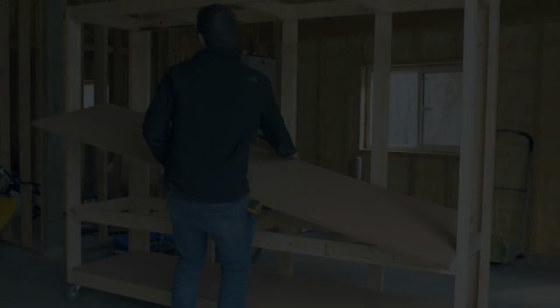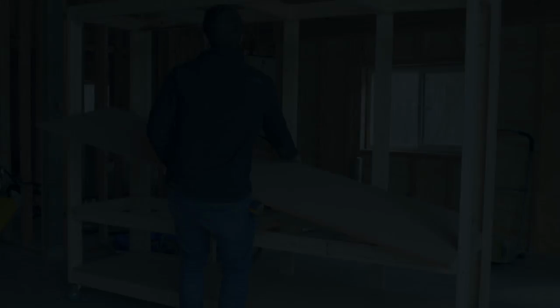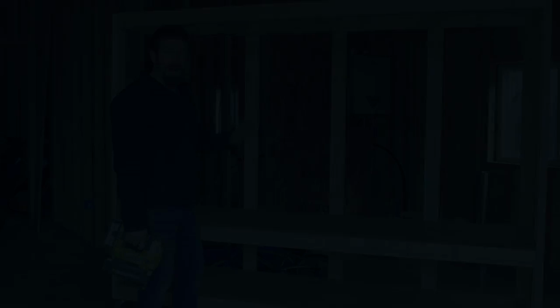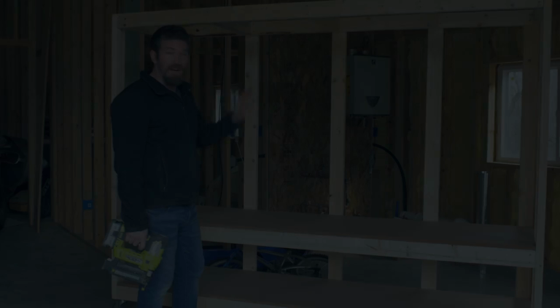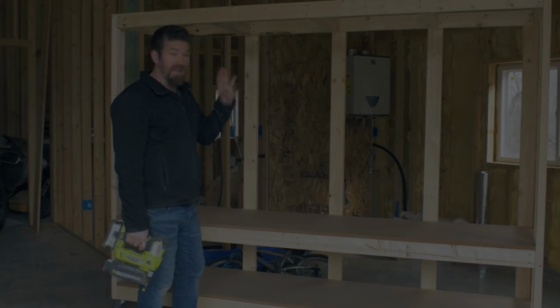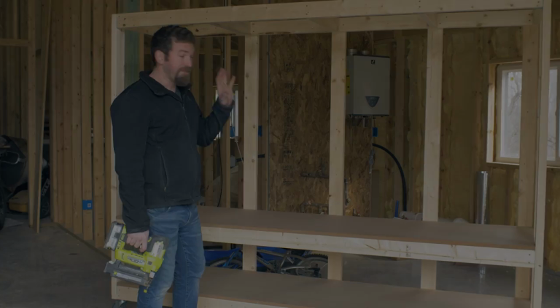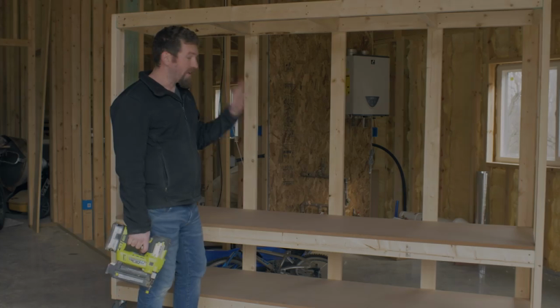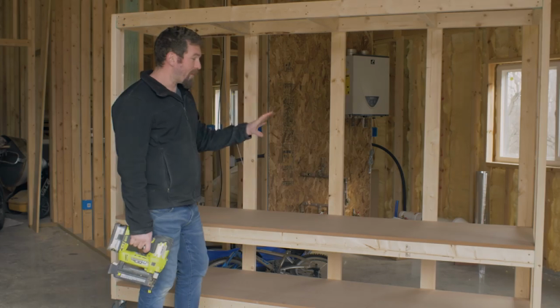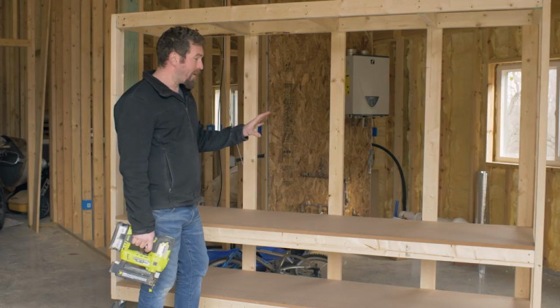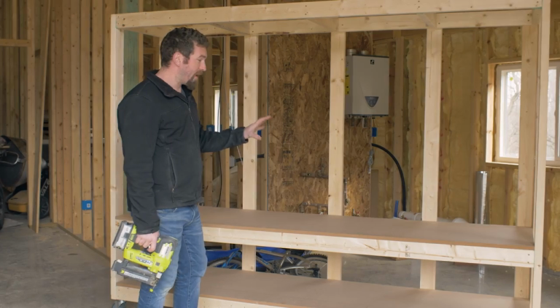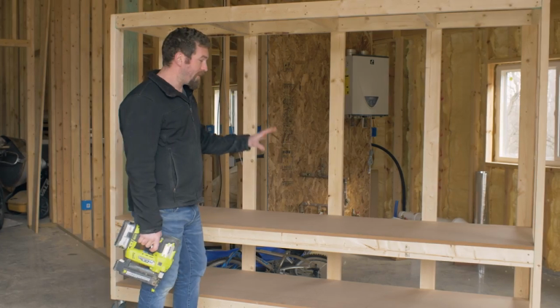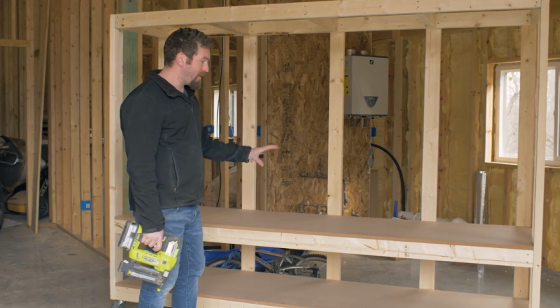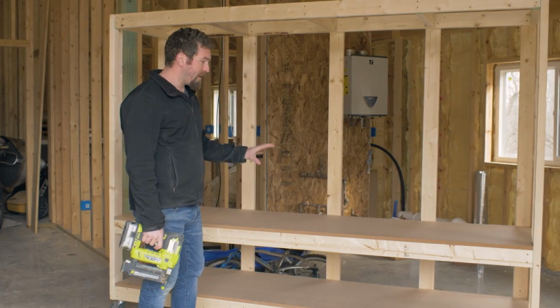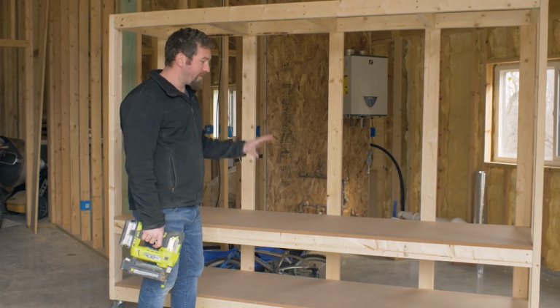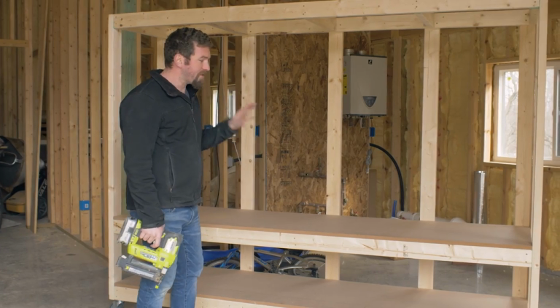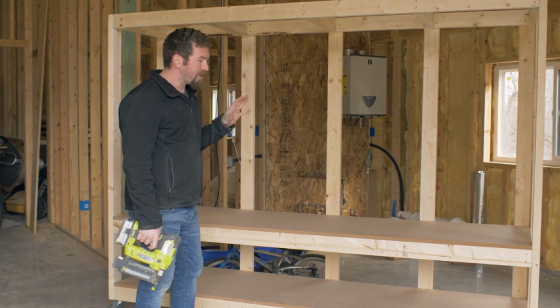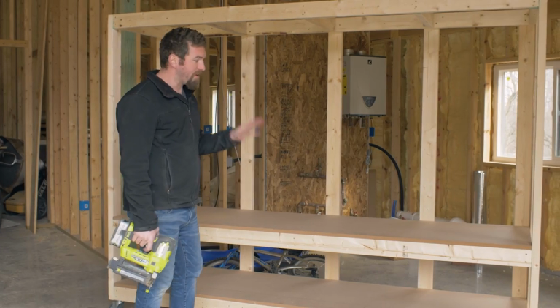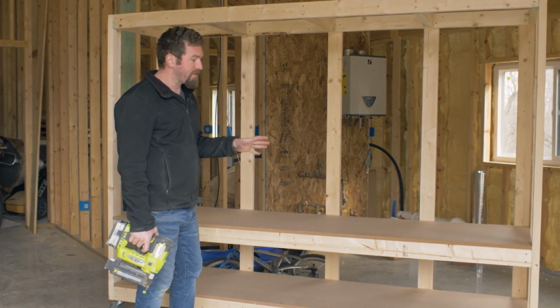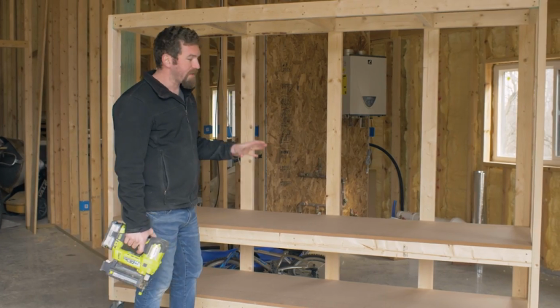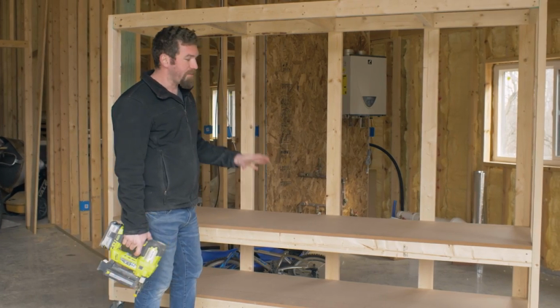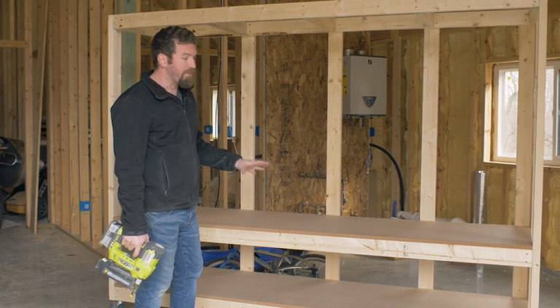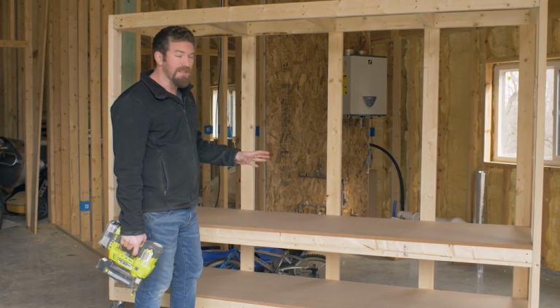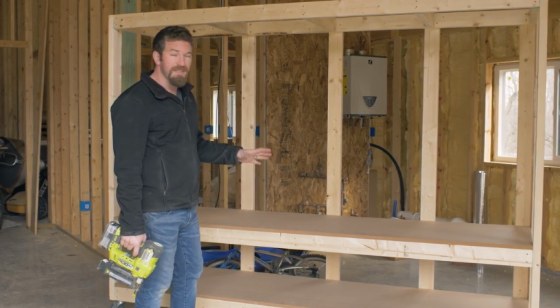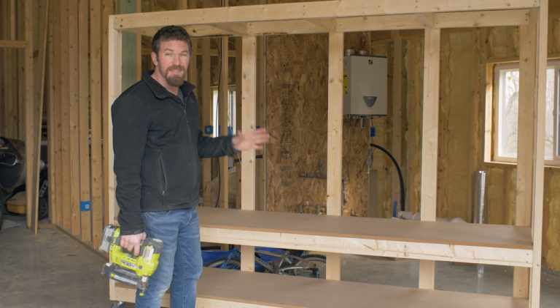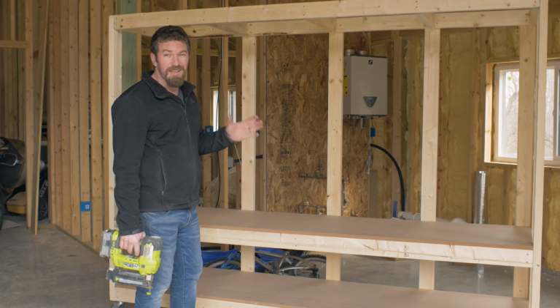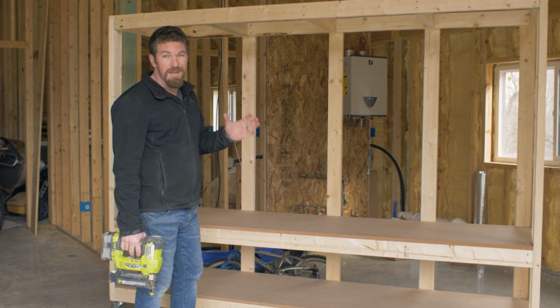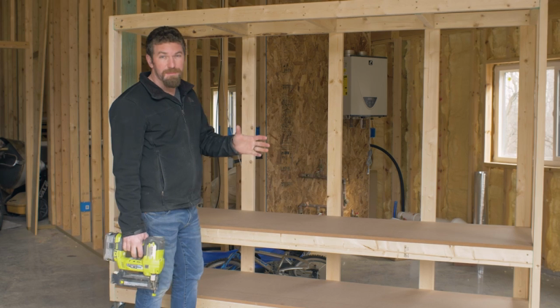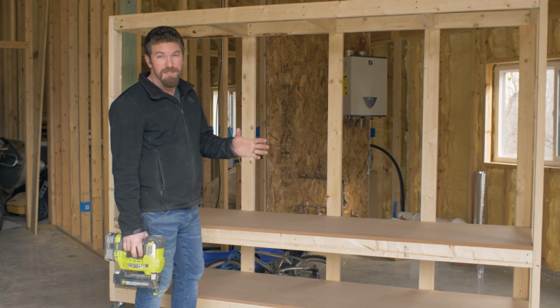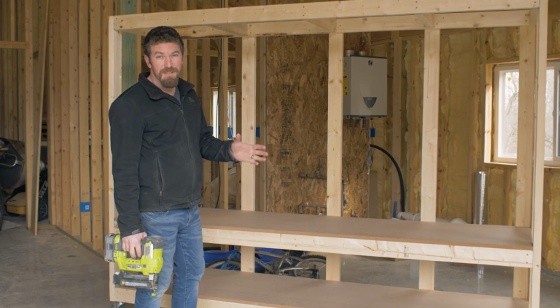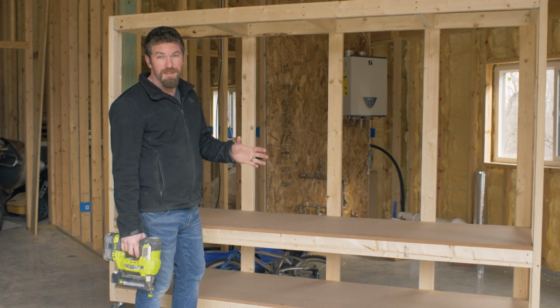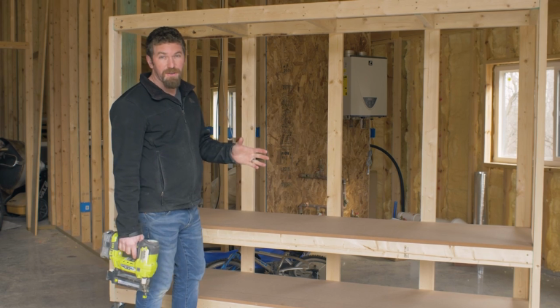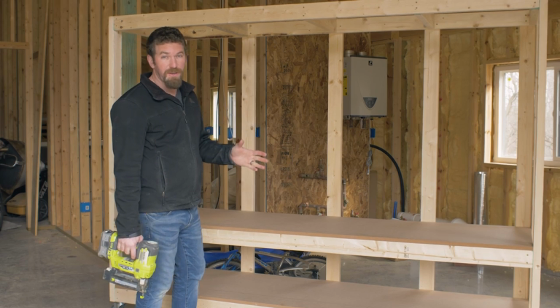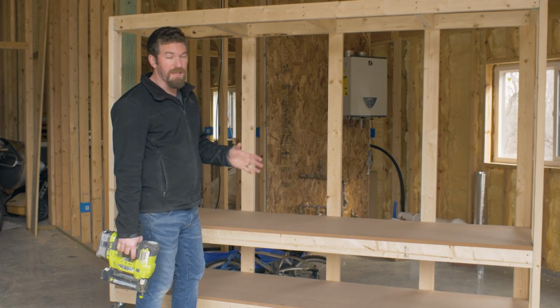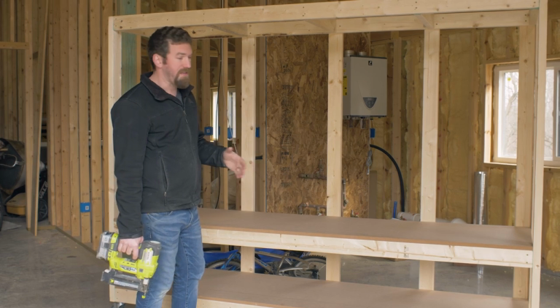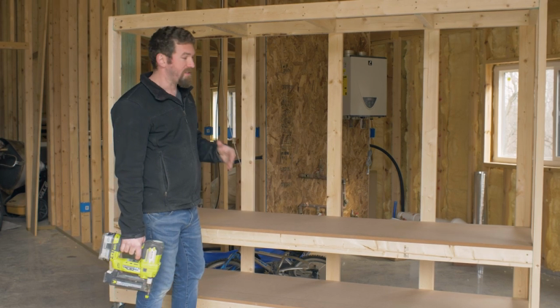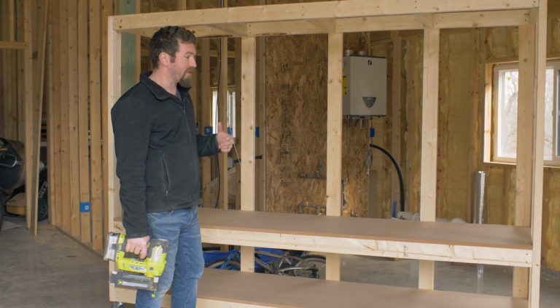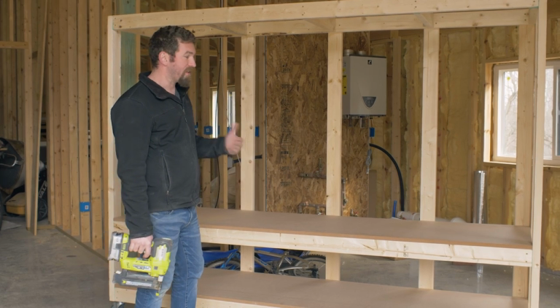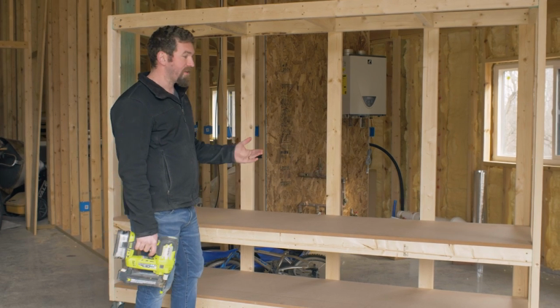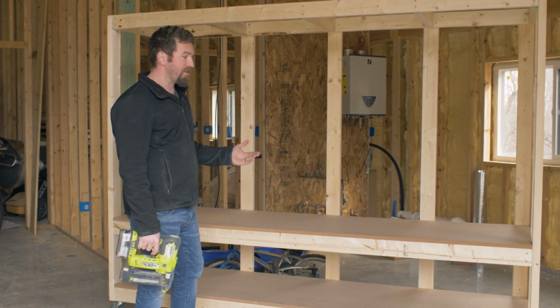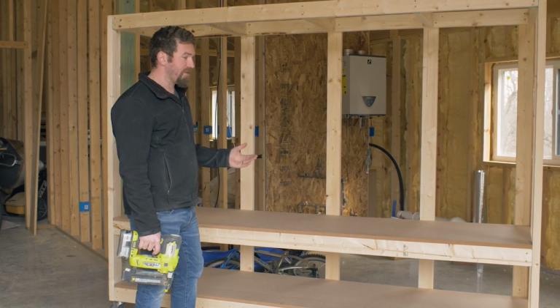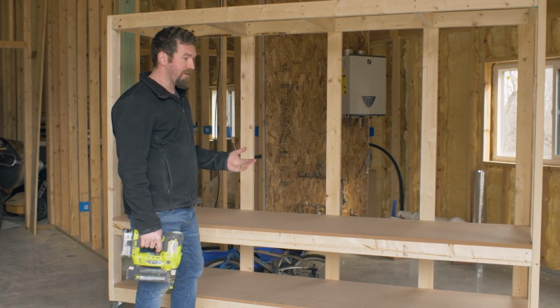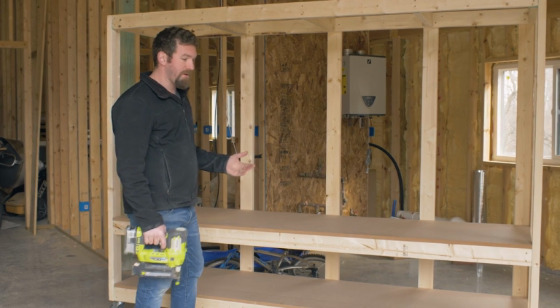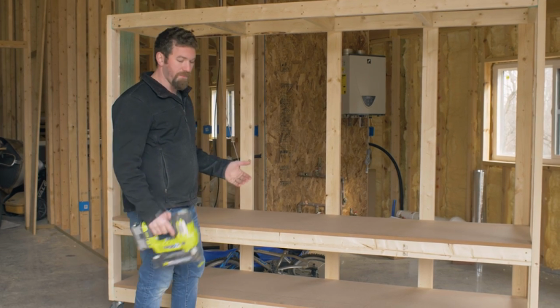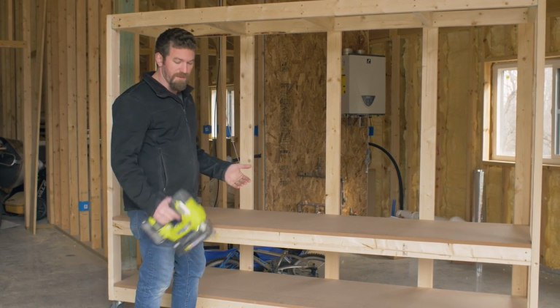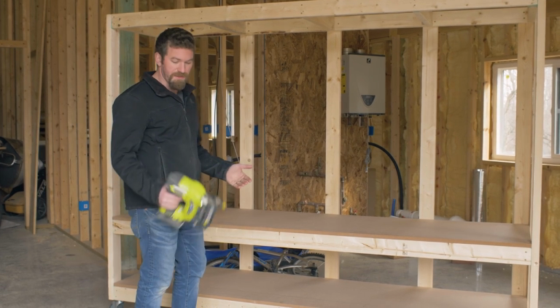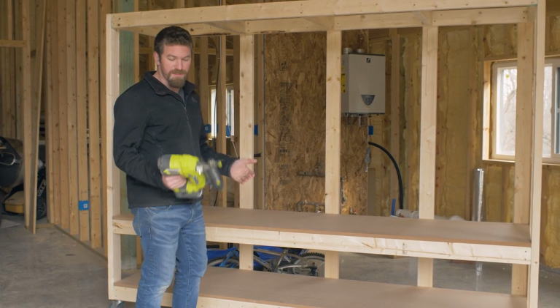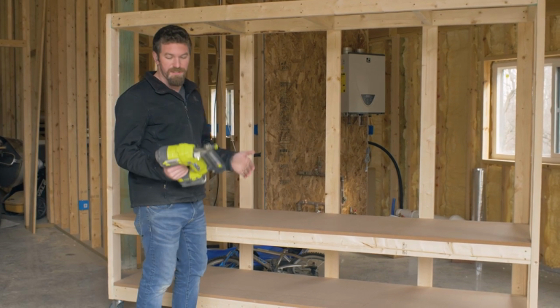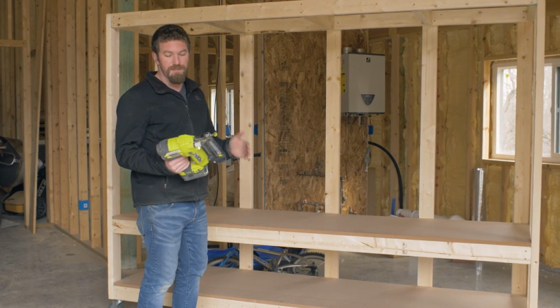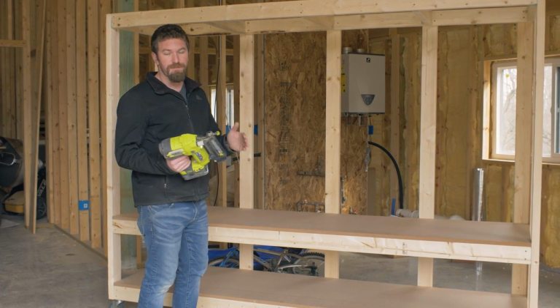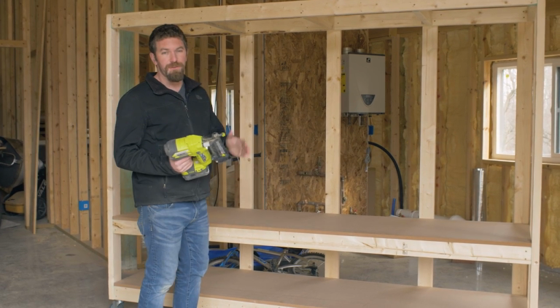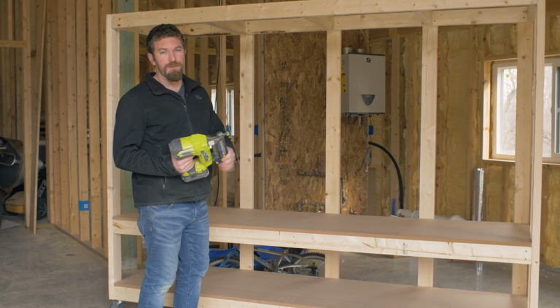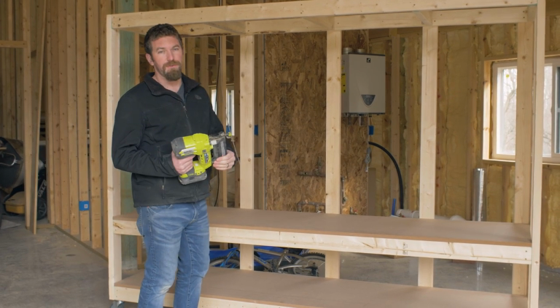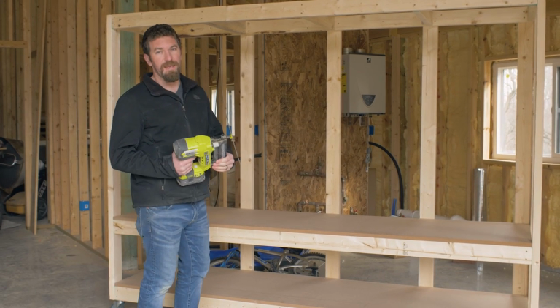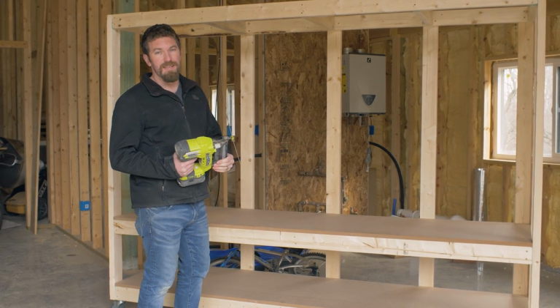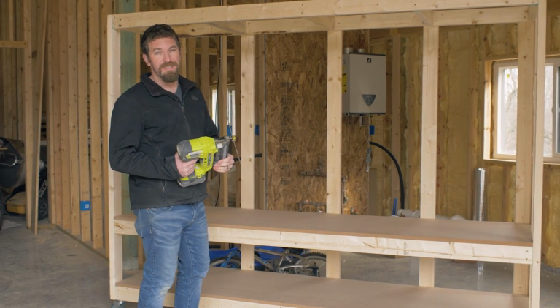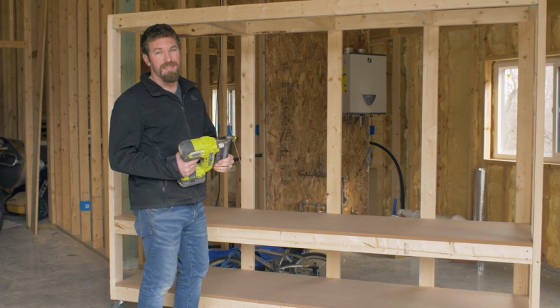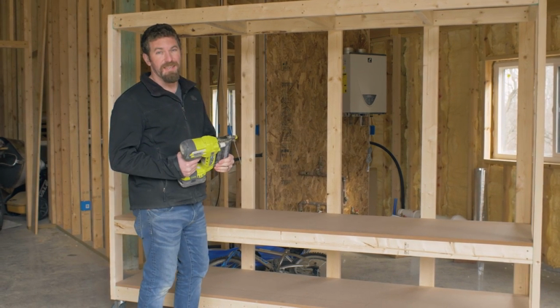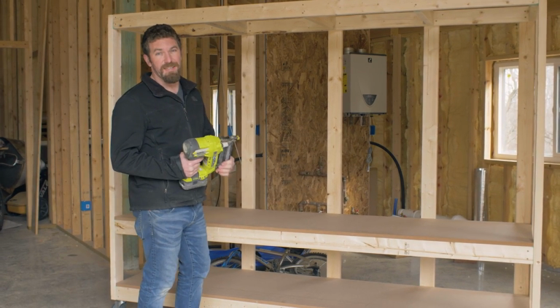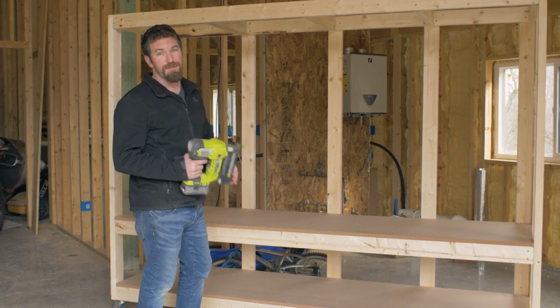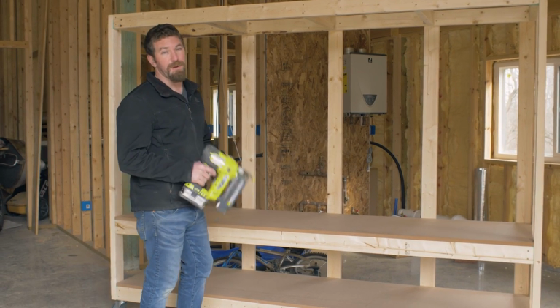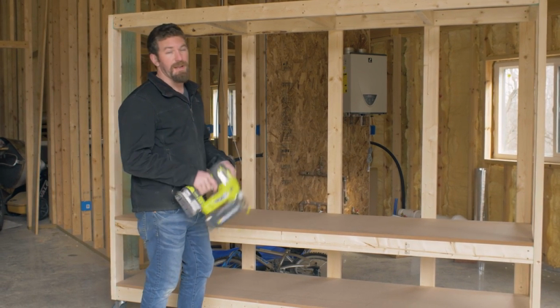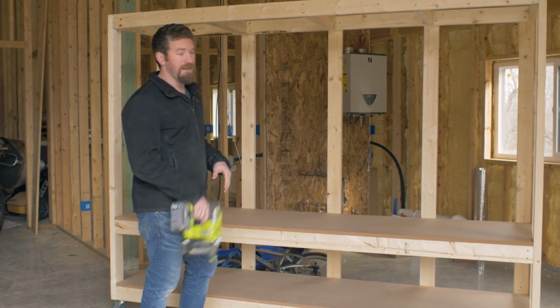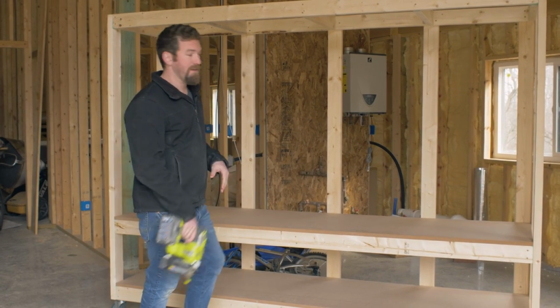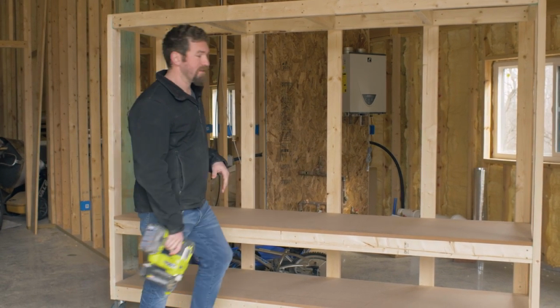I've got my MDF shelves in place, and now I'm just going to go ahead and secure them with just a few 18-gauge brad nails.